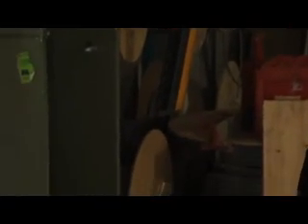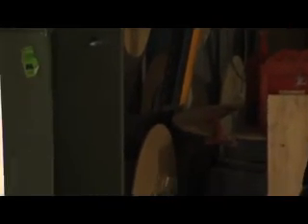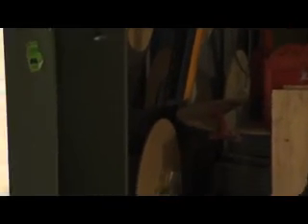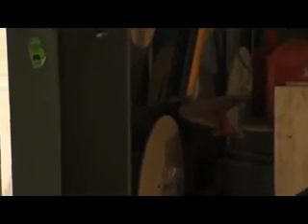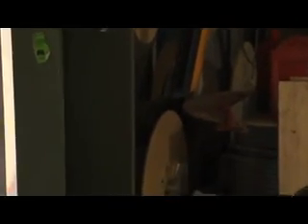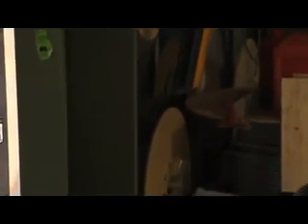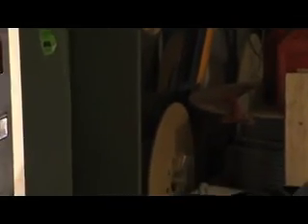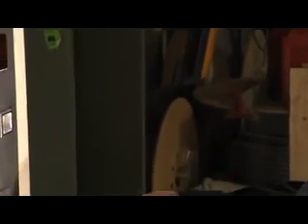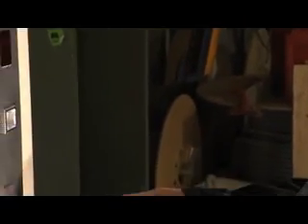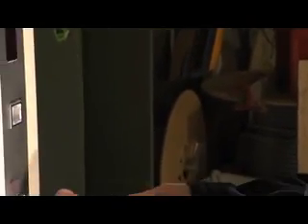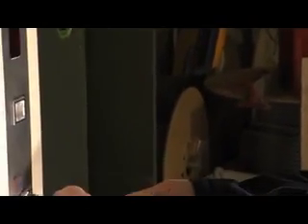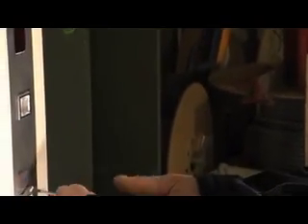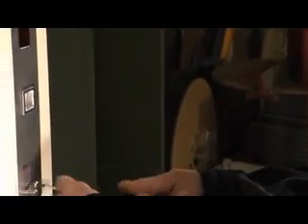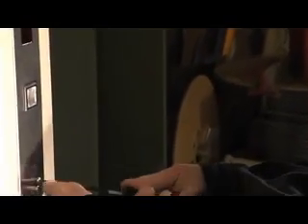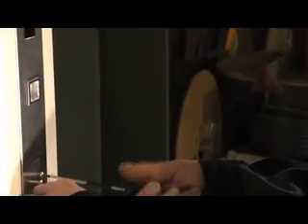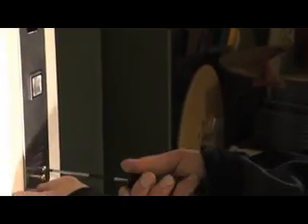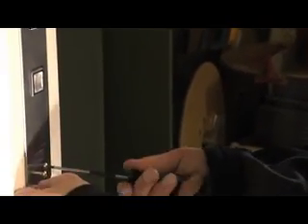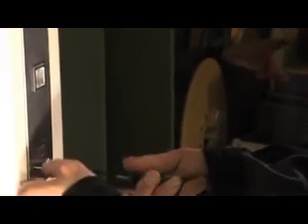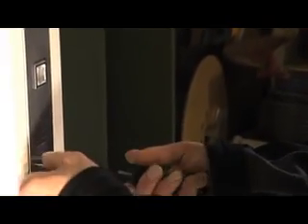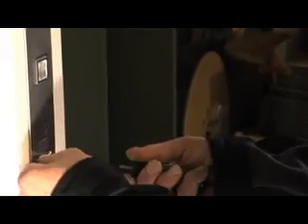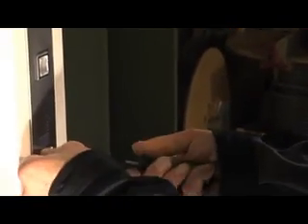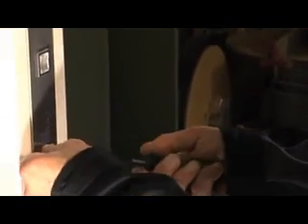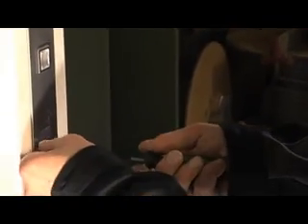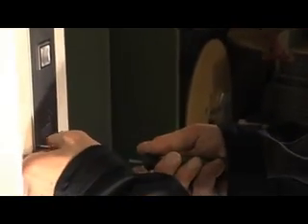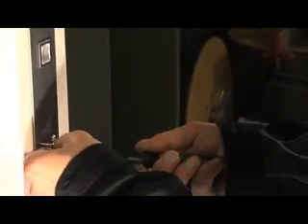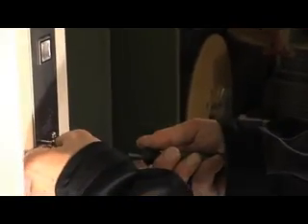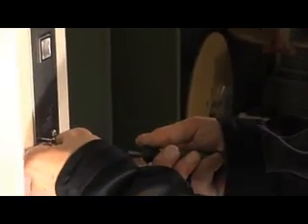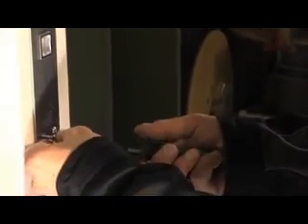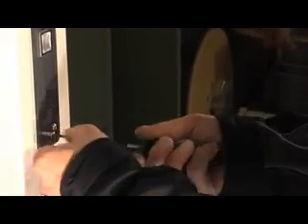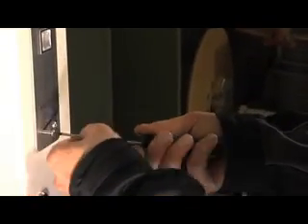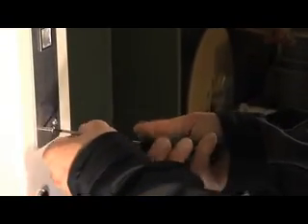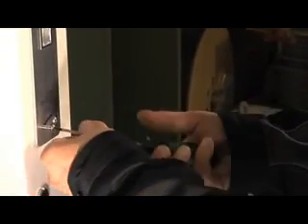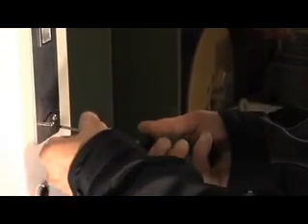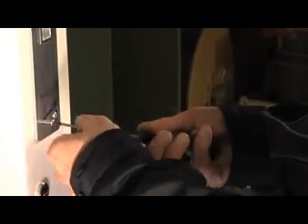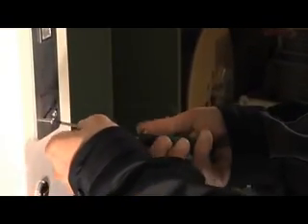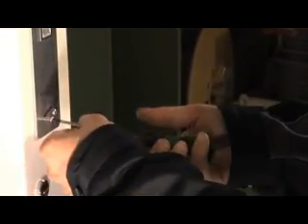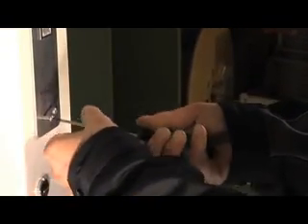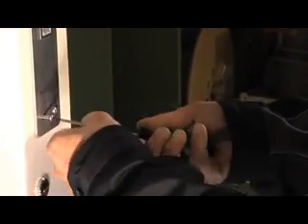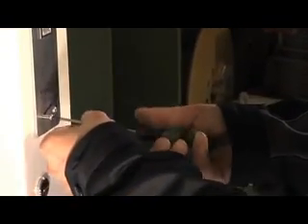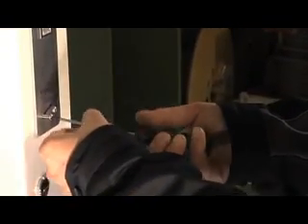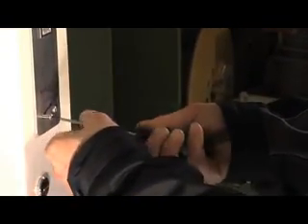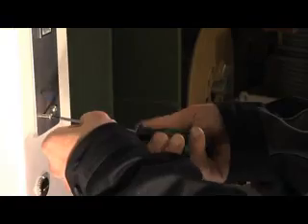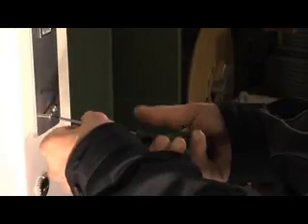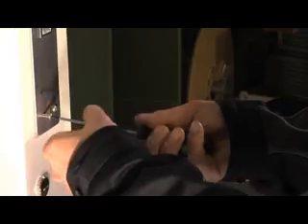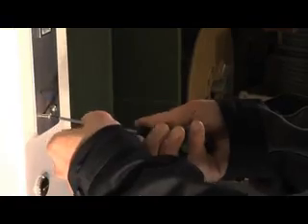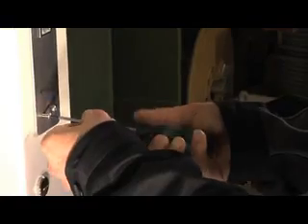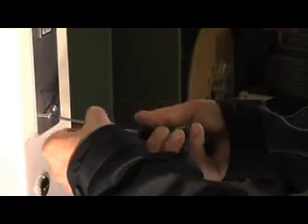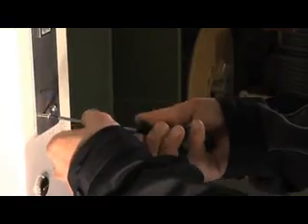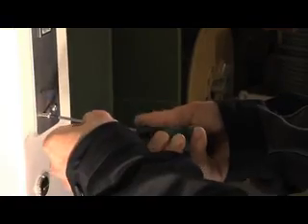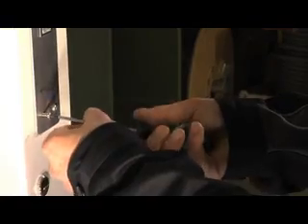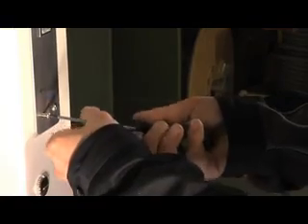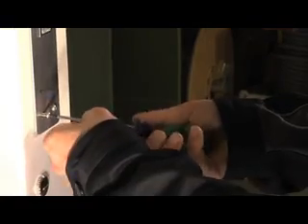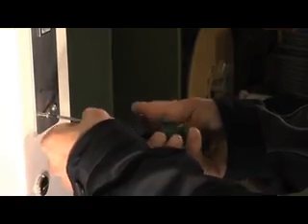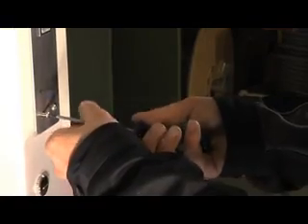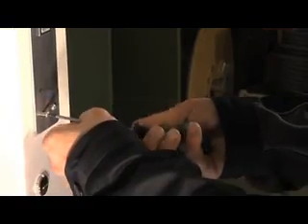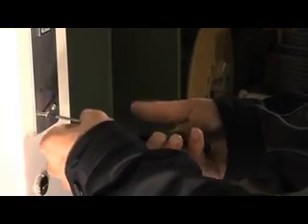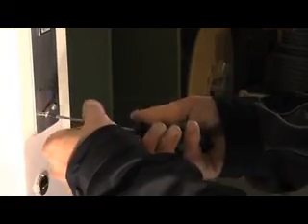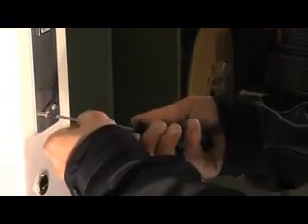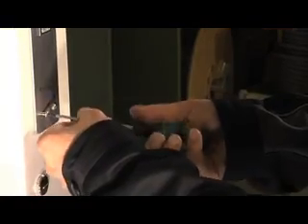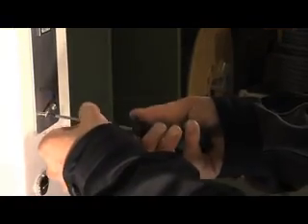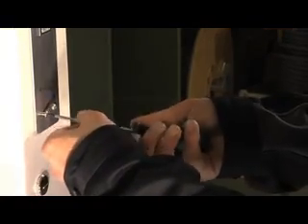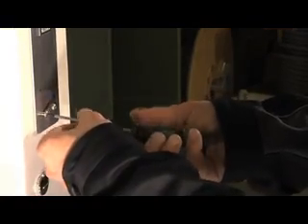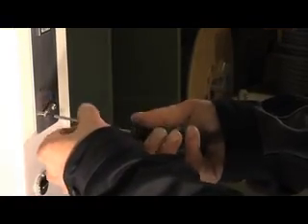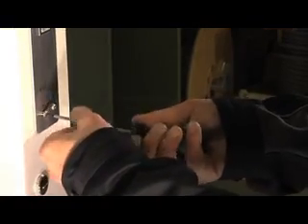The push-button station is to be installed in the opening in the door frame and it needs to be ensured that the cable cannot get damaged.